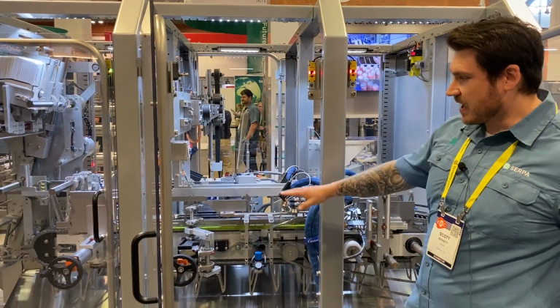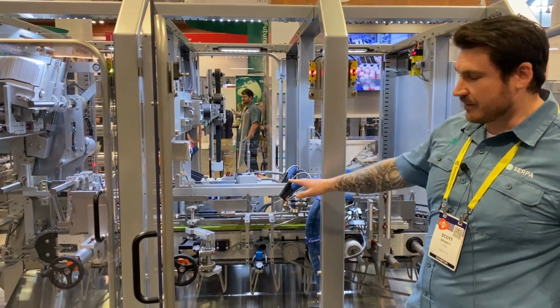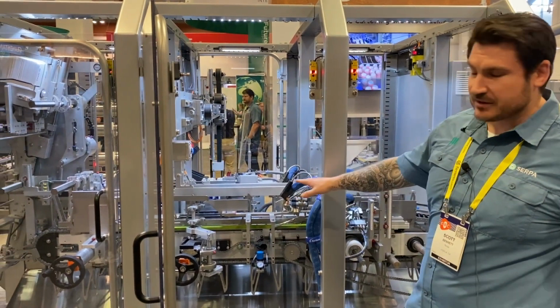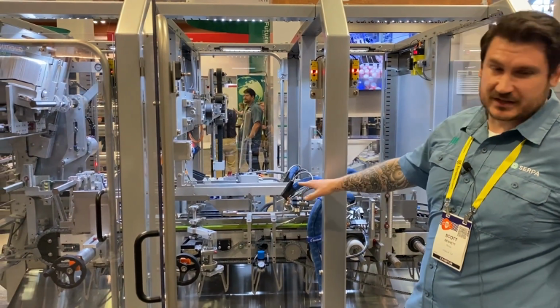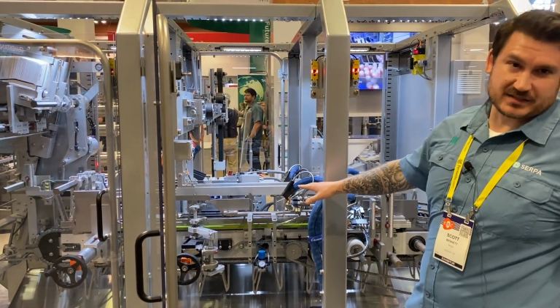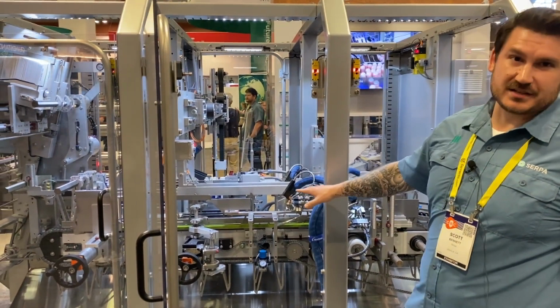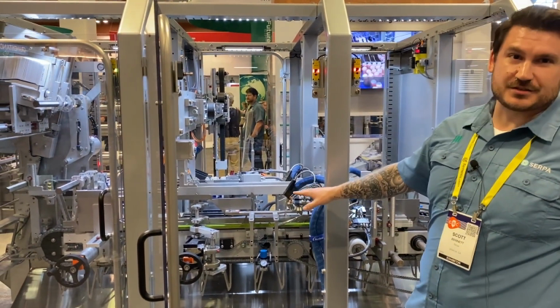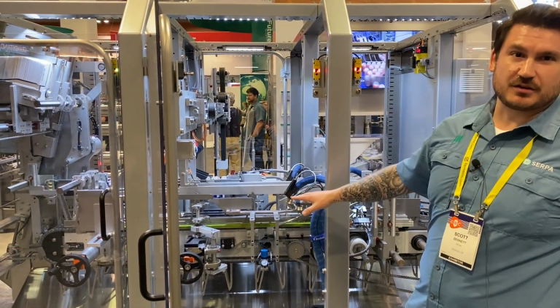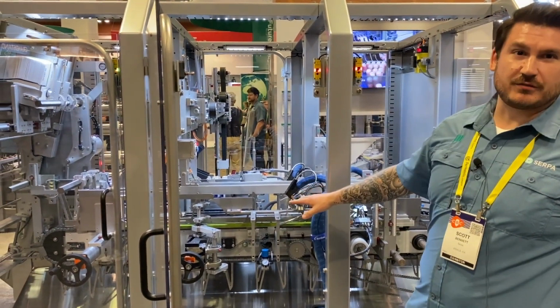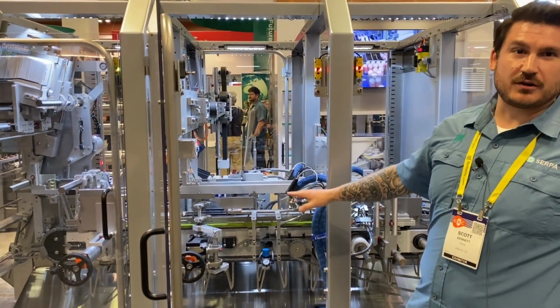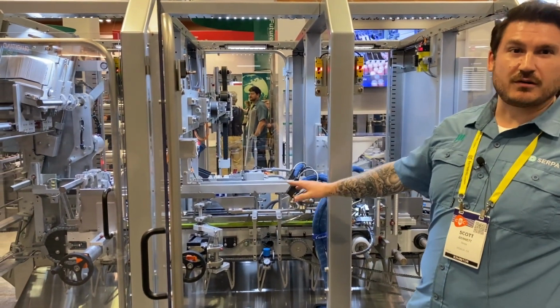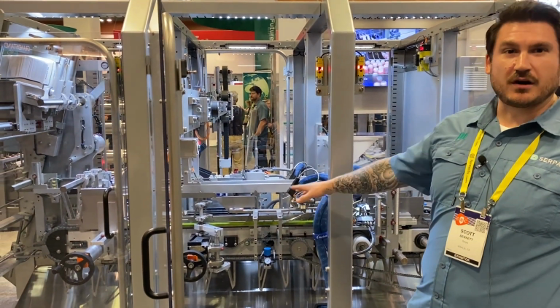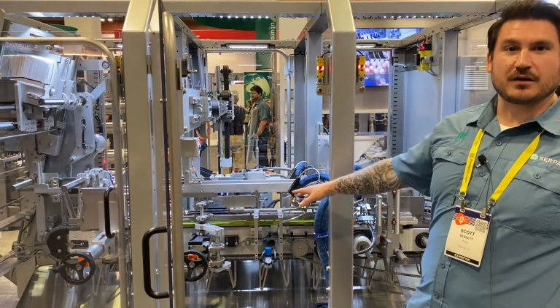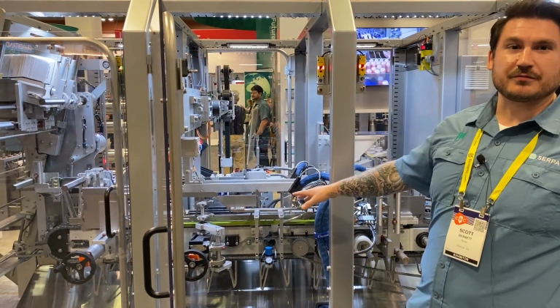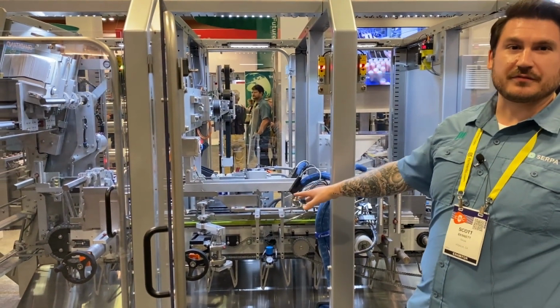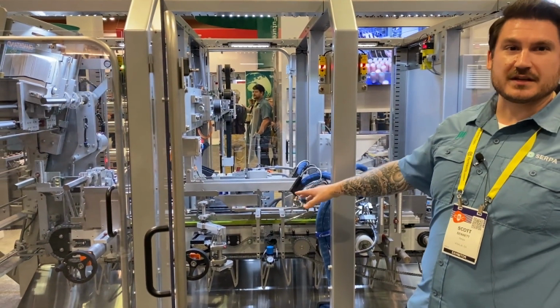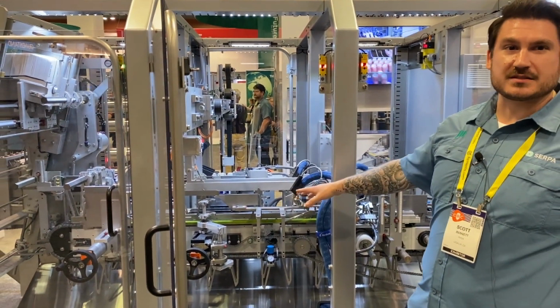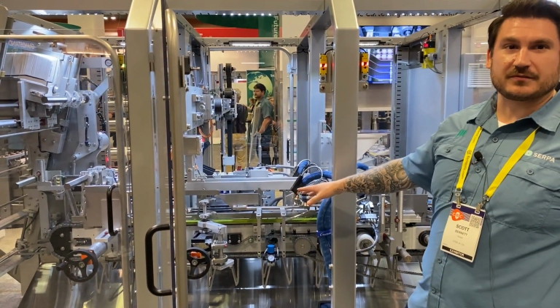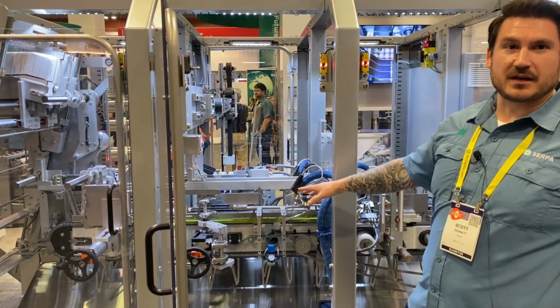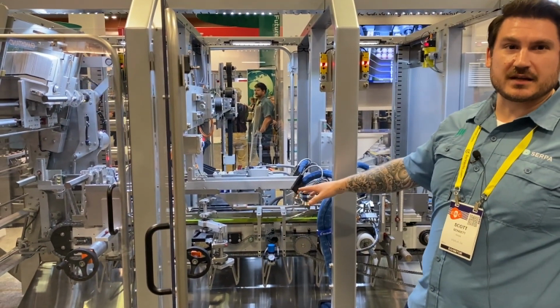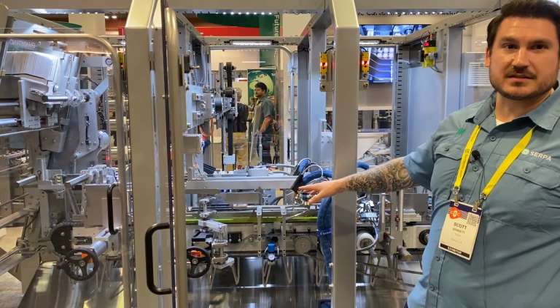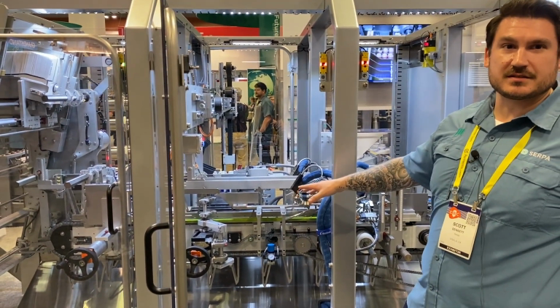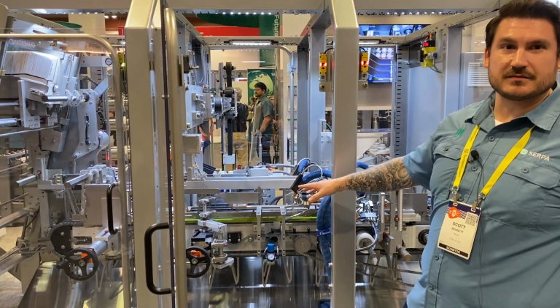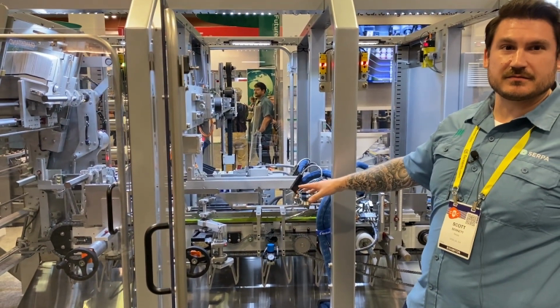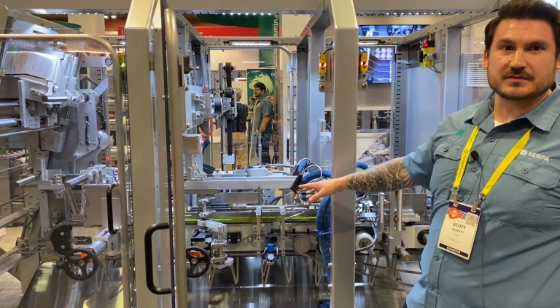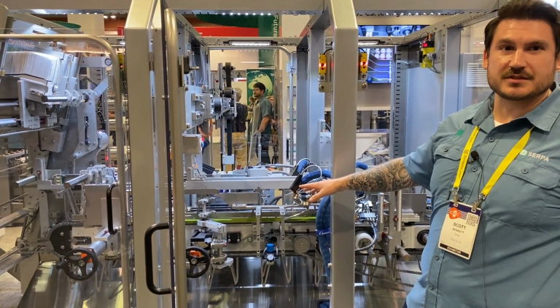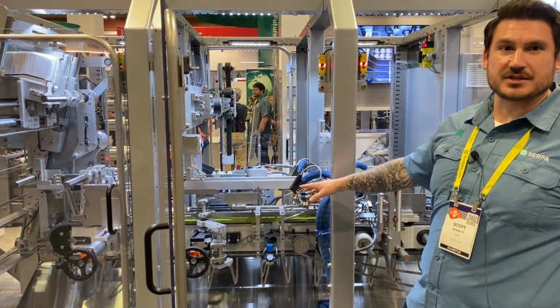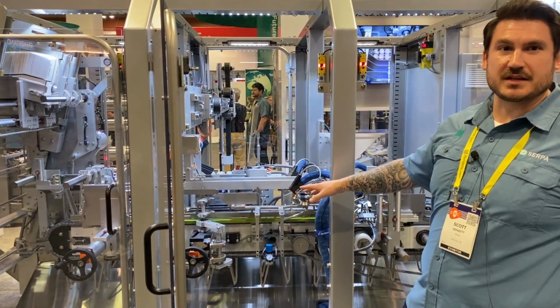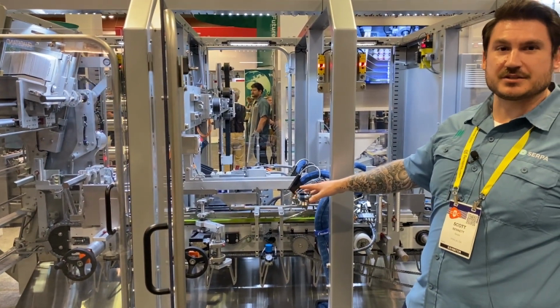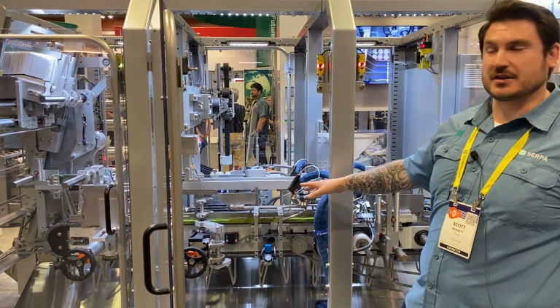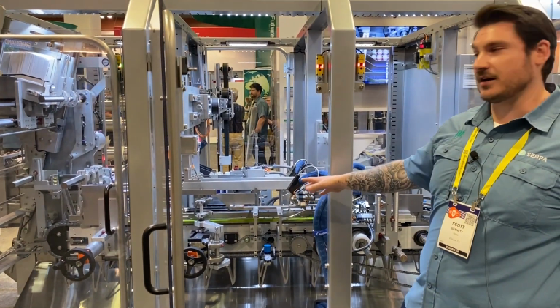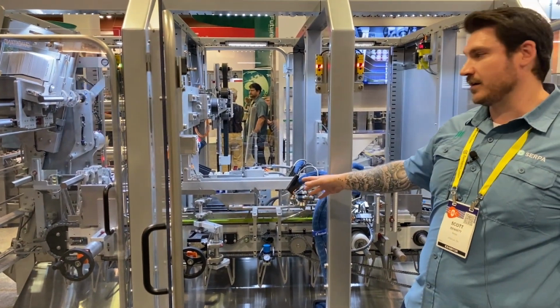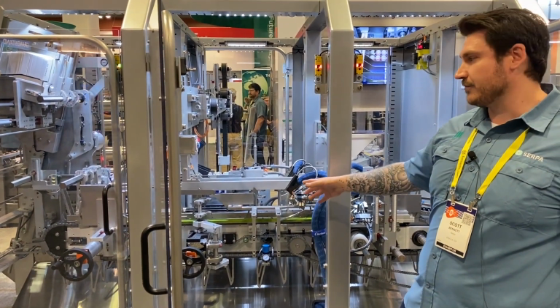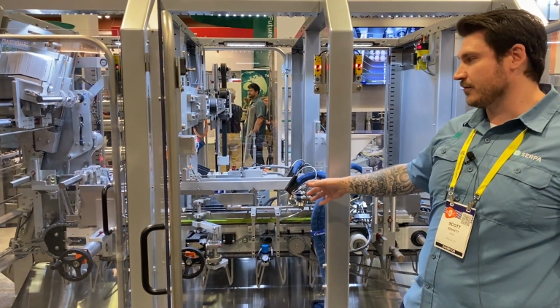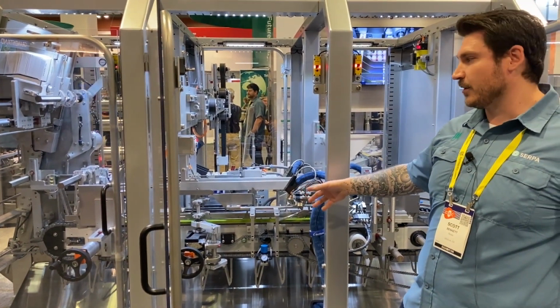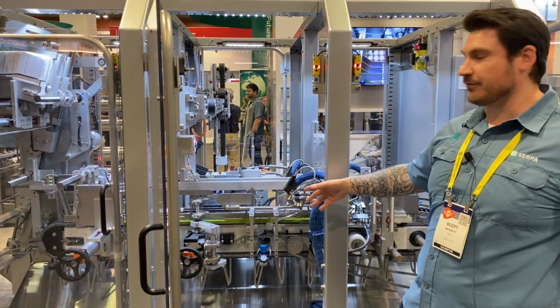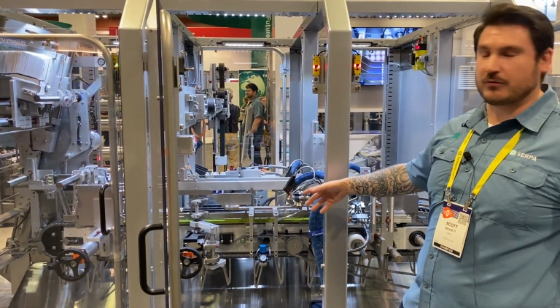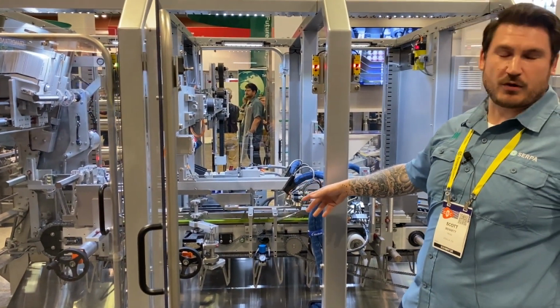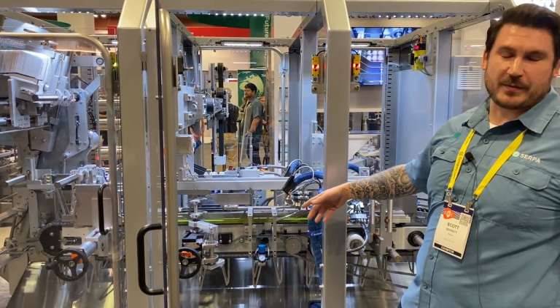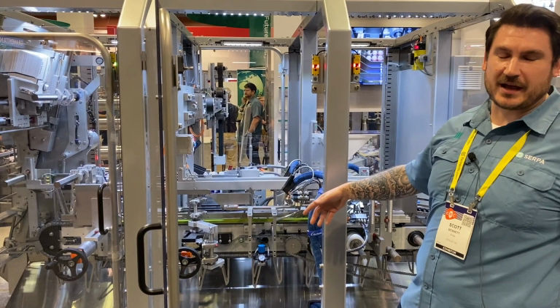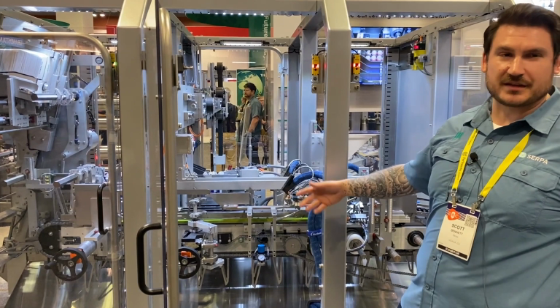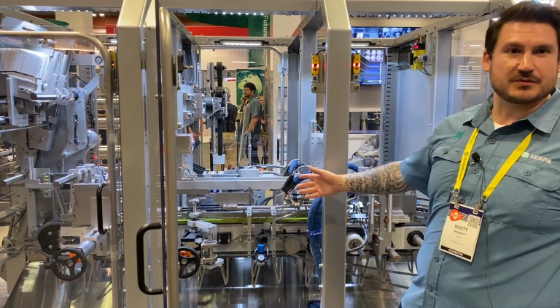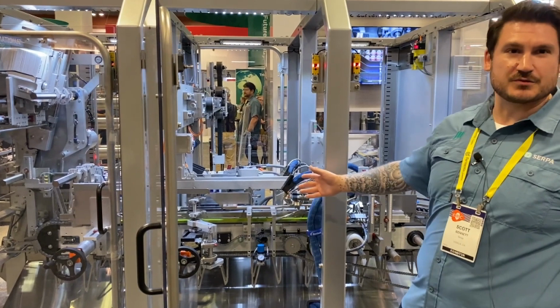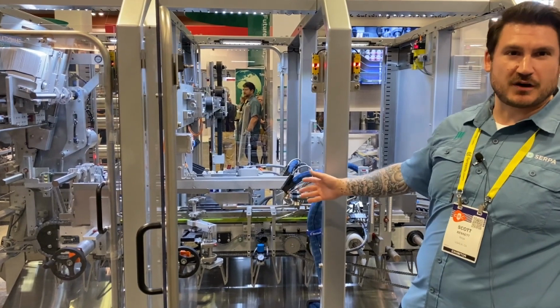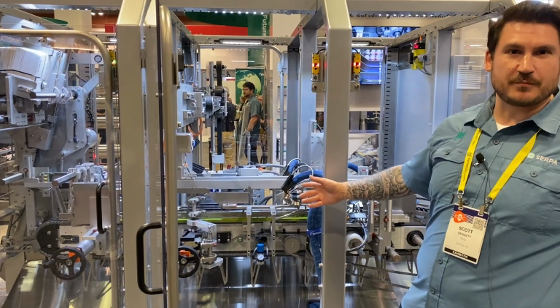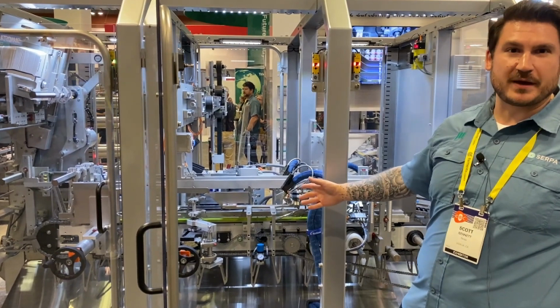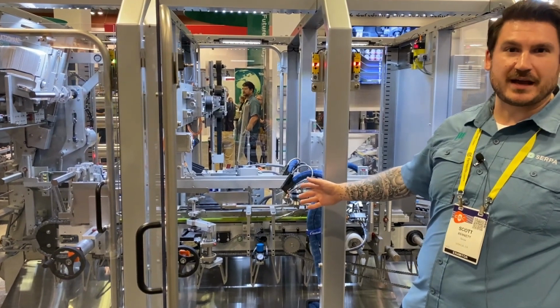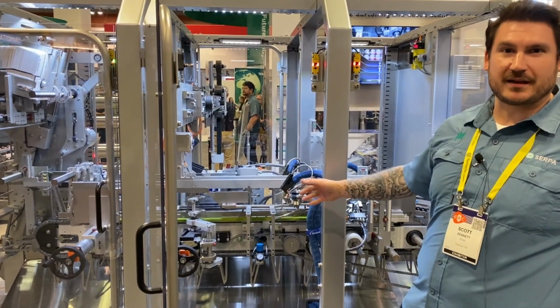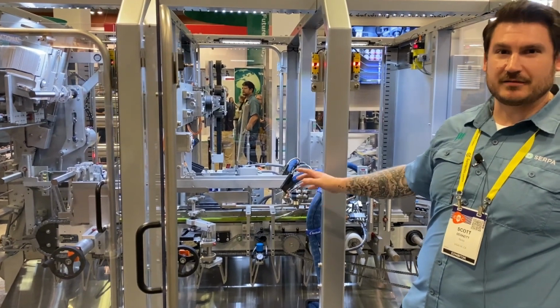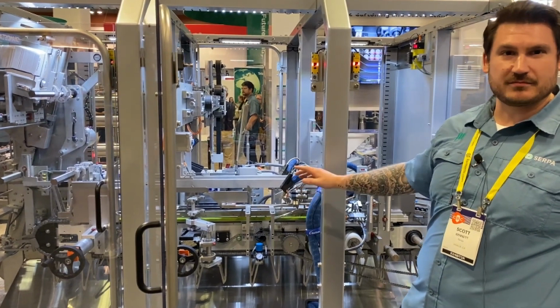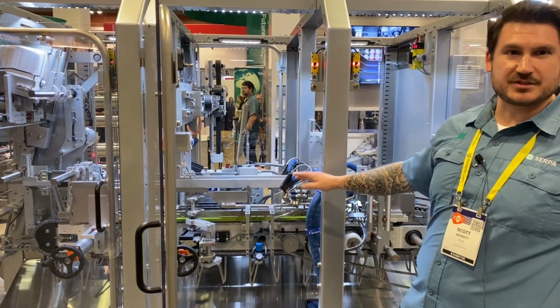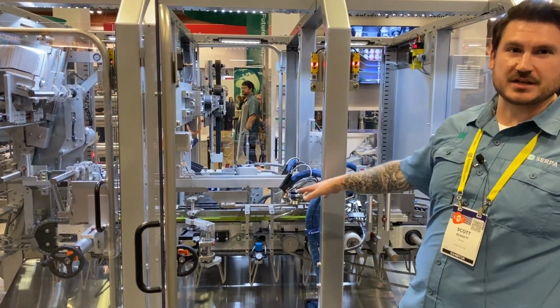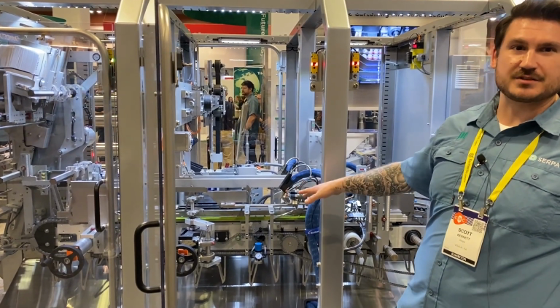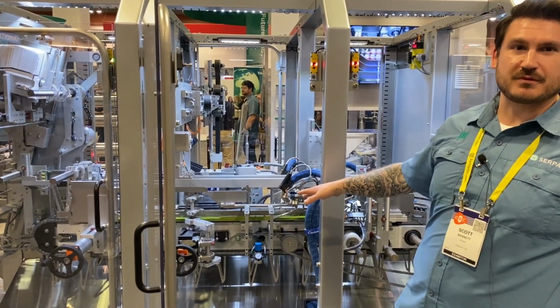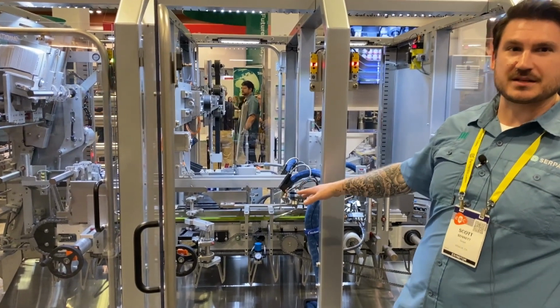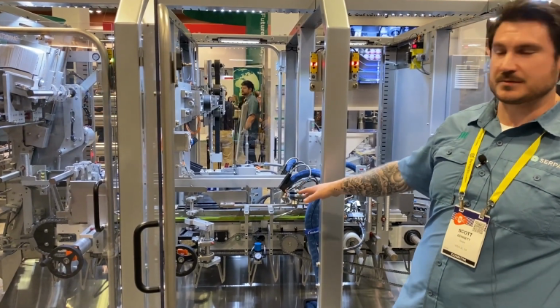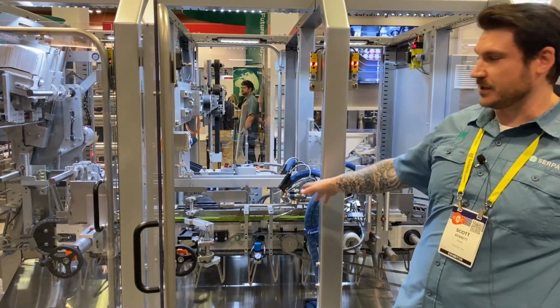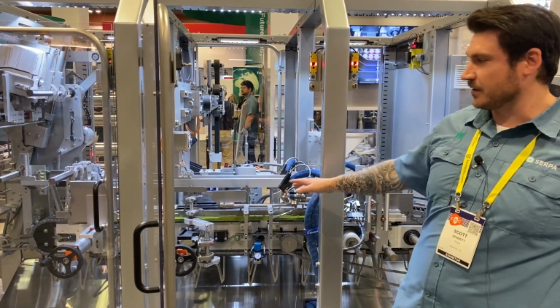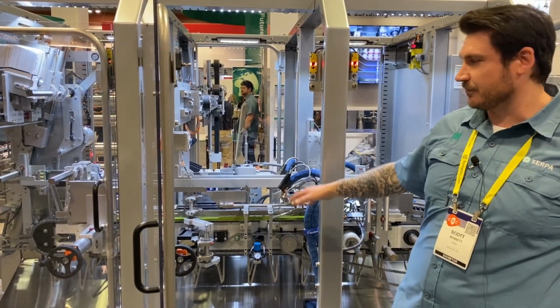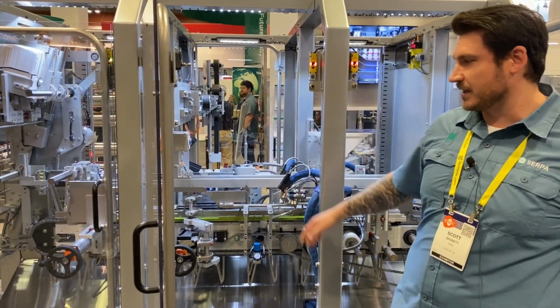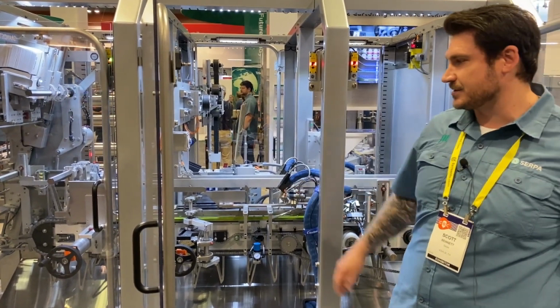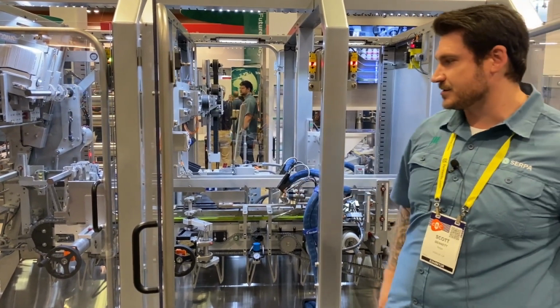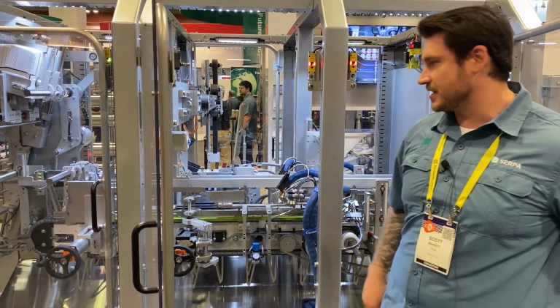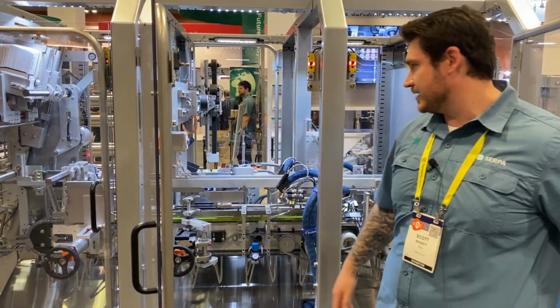Everything's on servo. Auto-phase flights to change from a 4-pack to a 12-pack. Change the recipe and your flights will change.